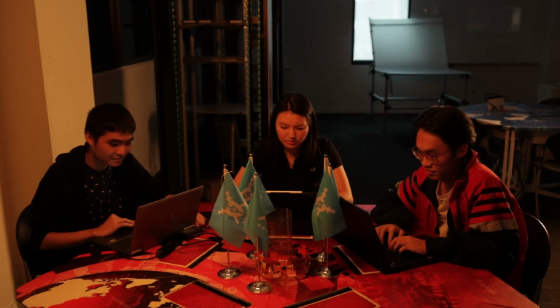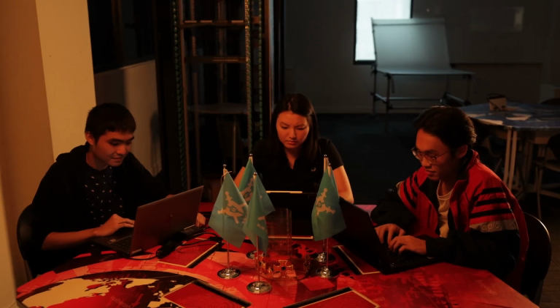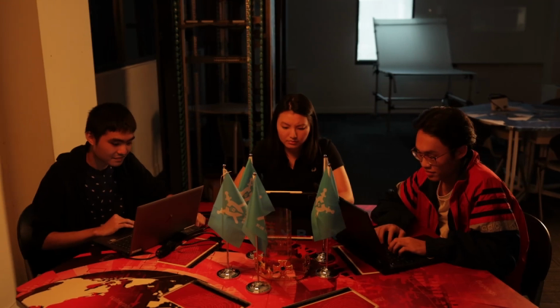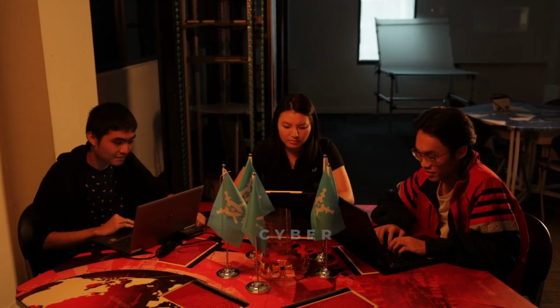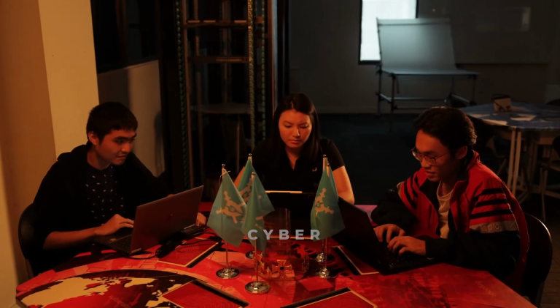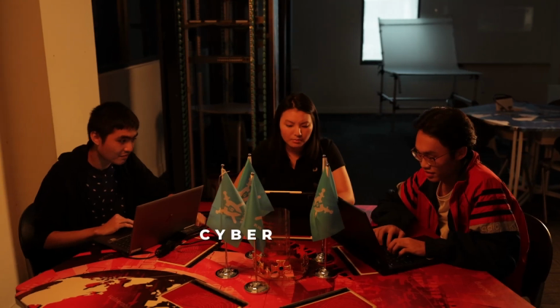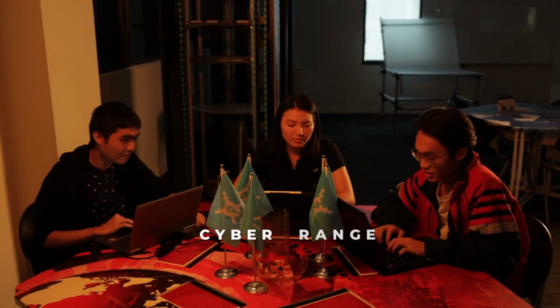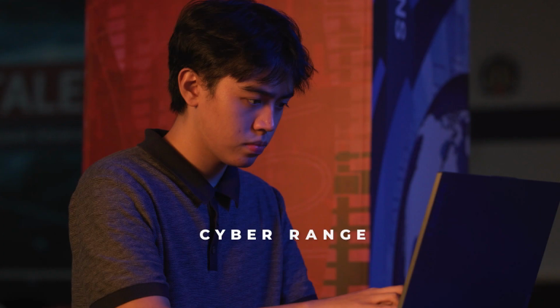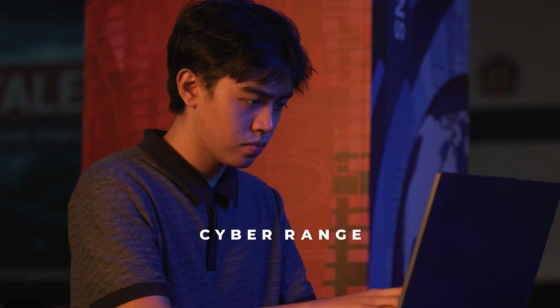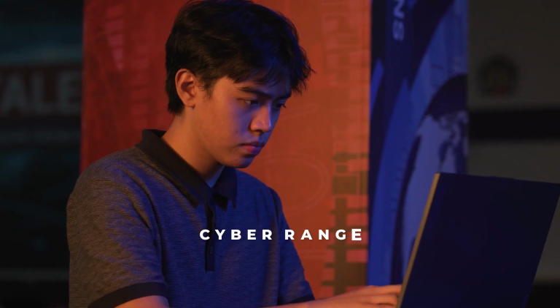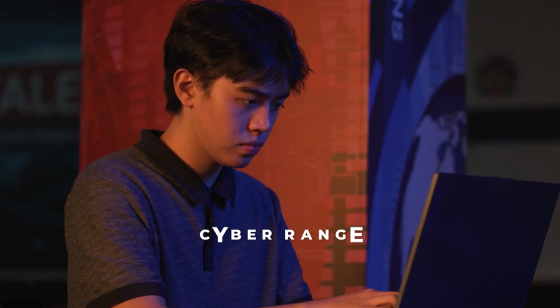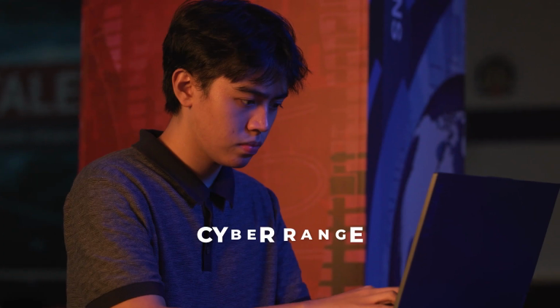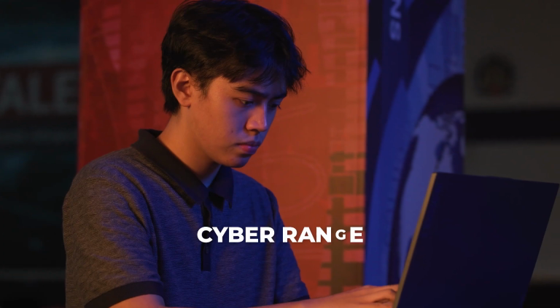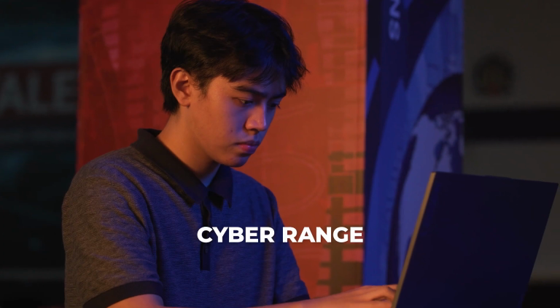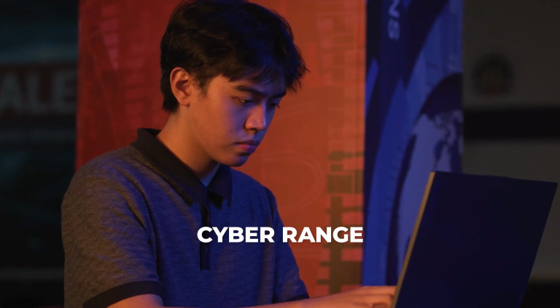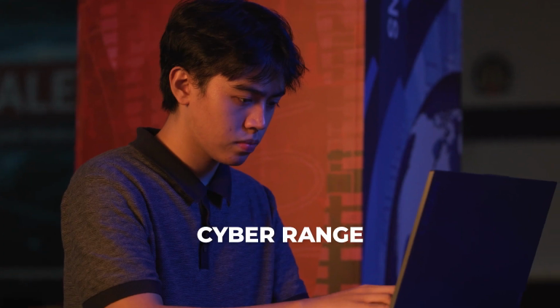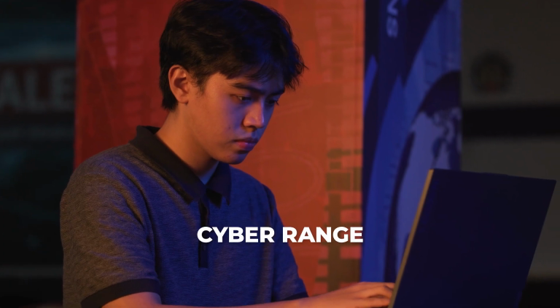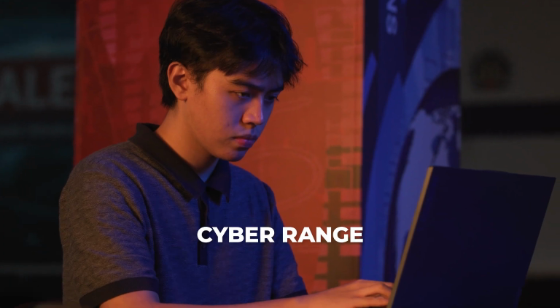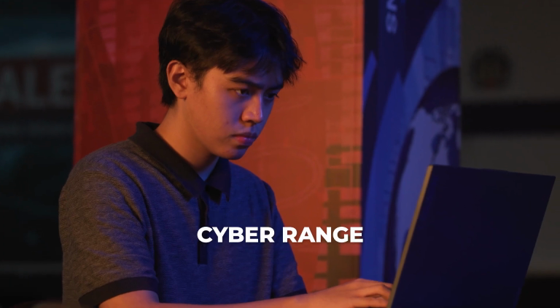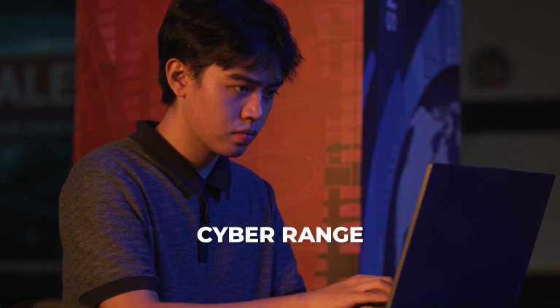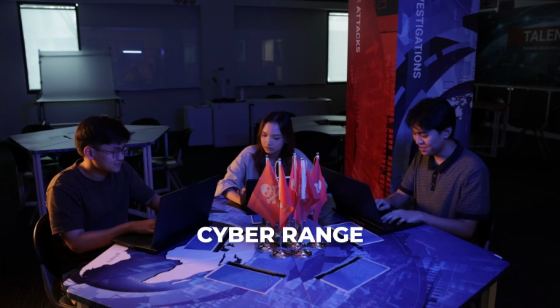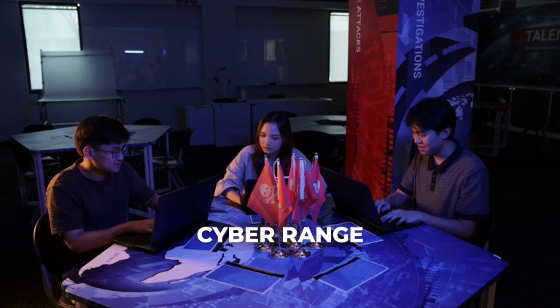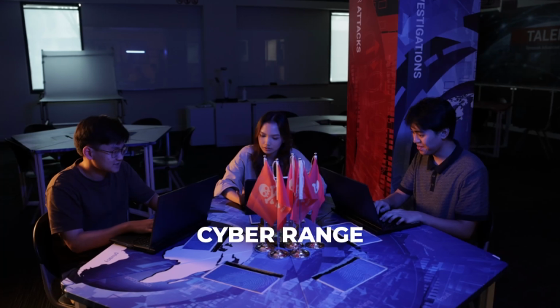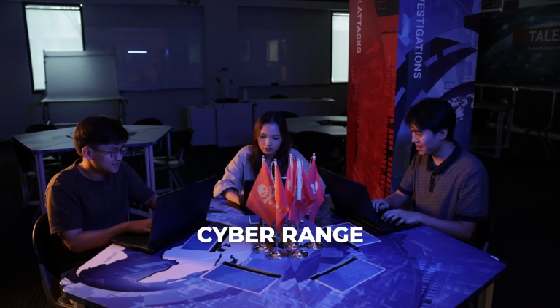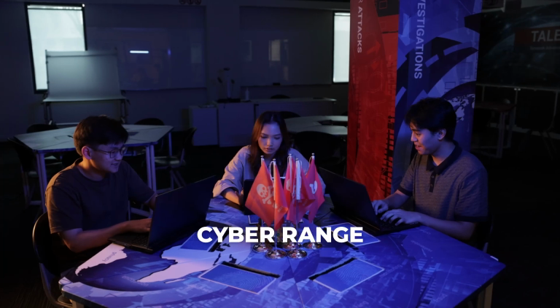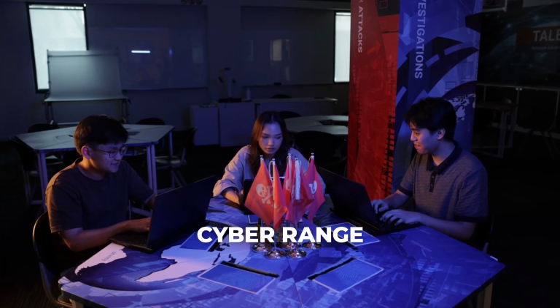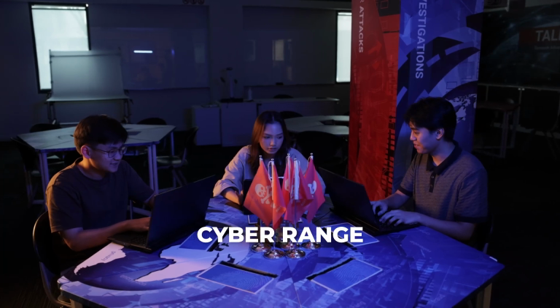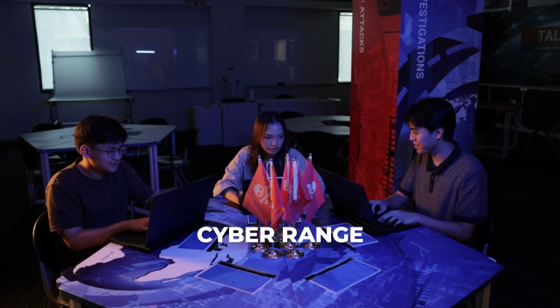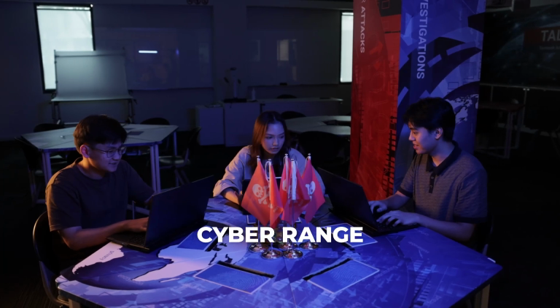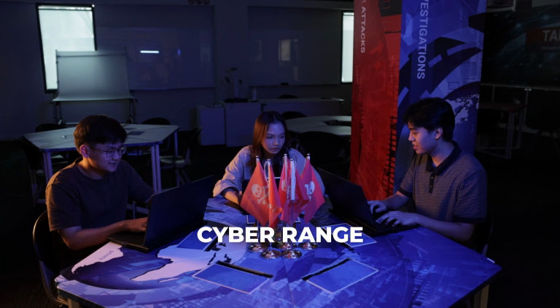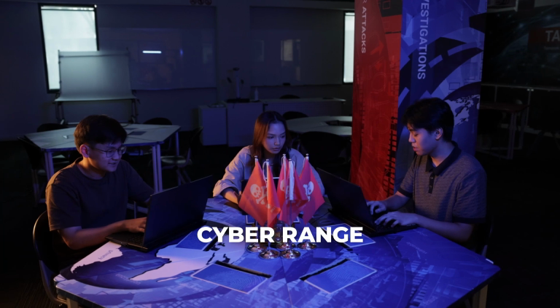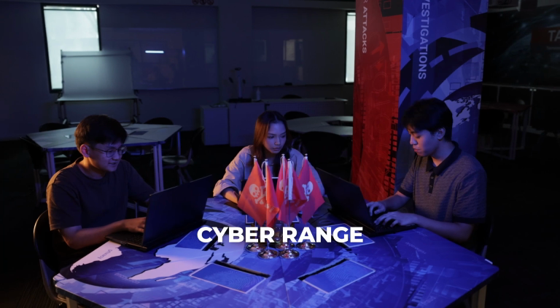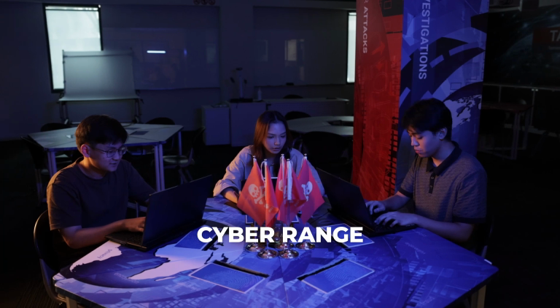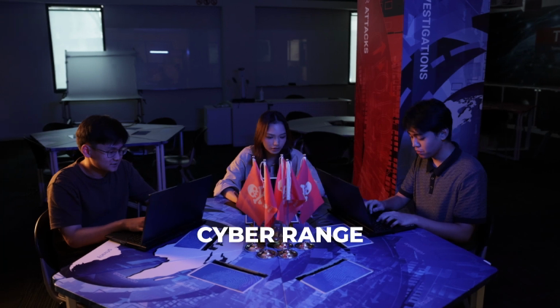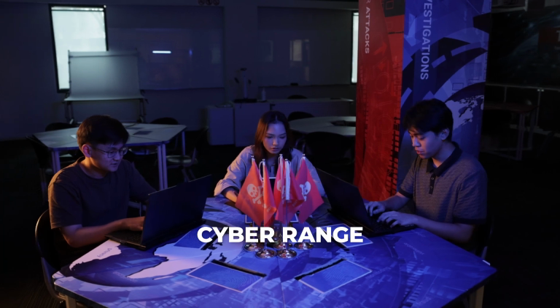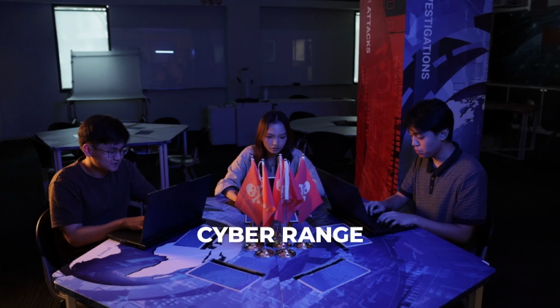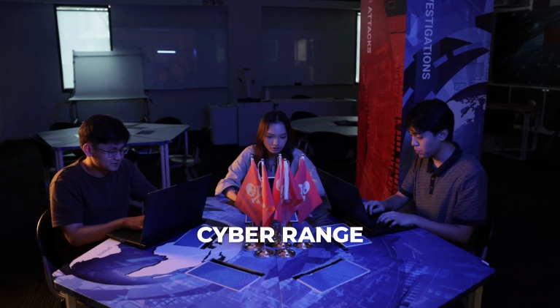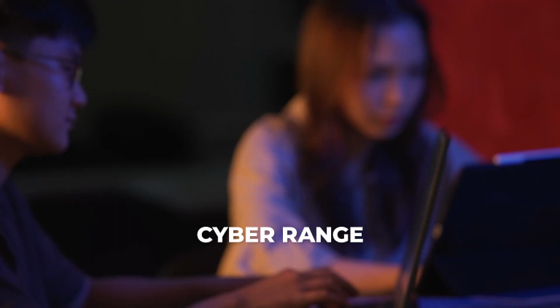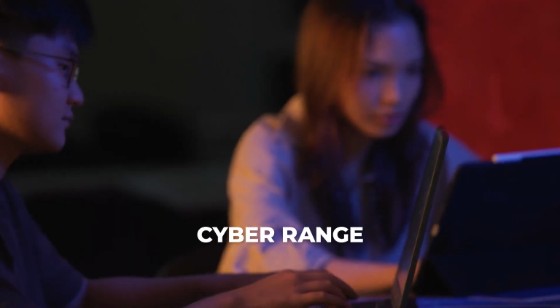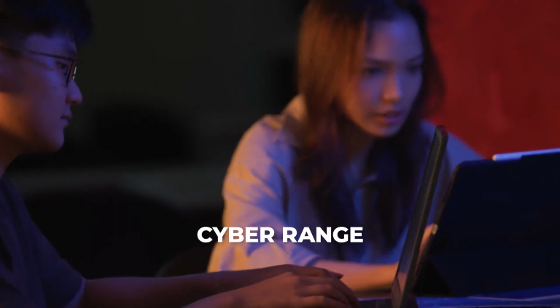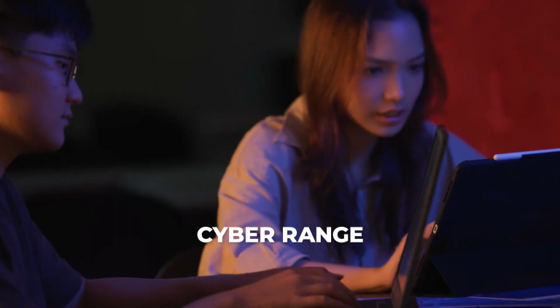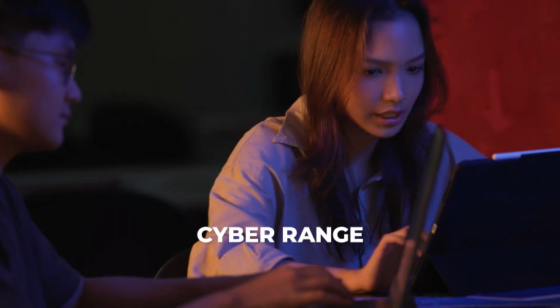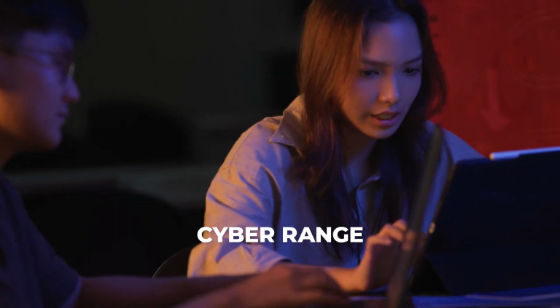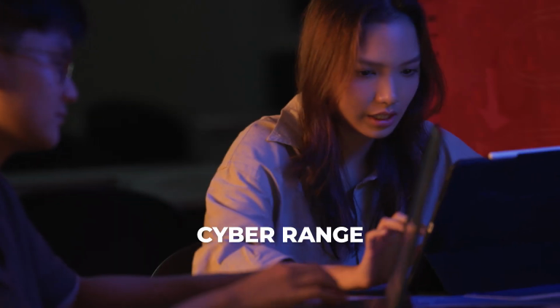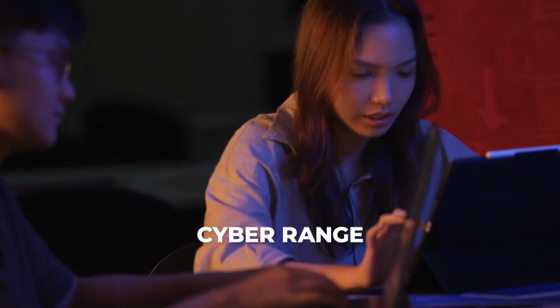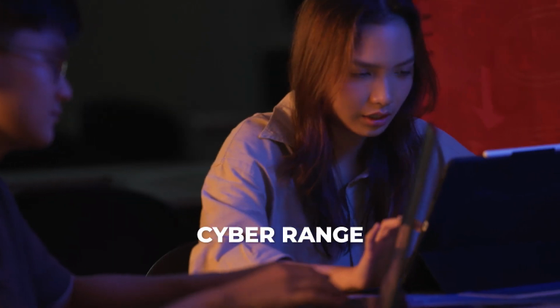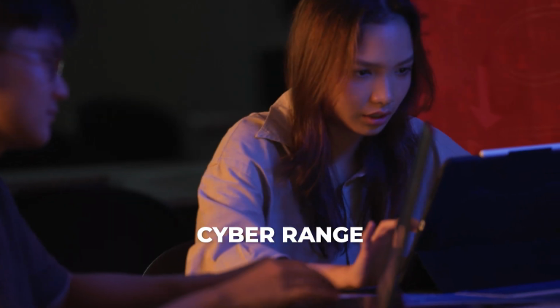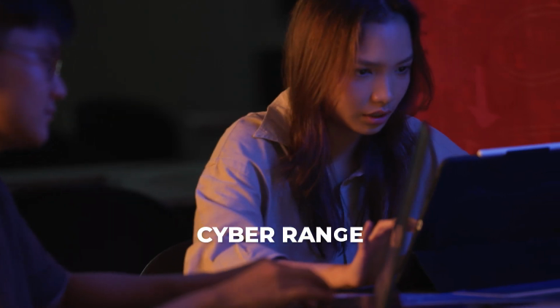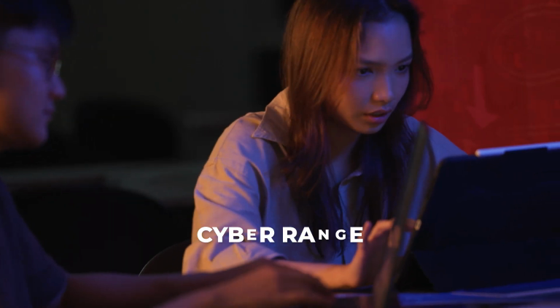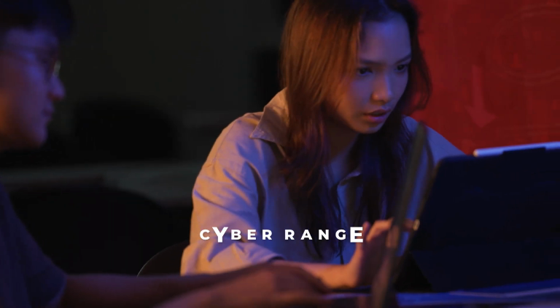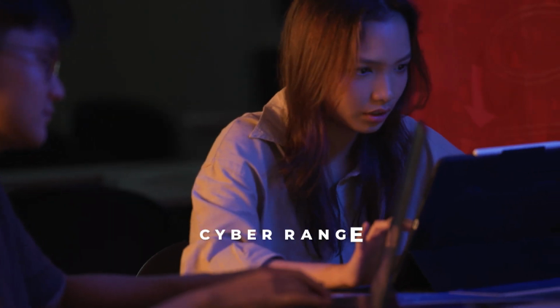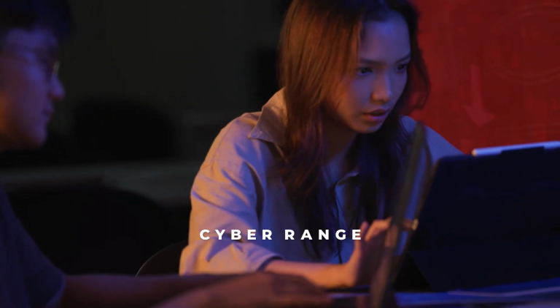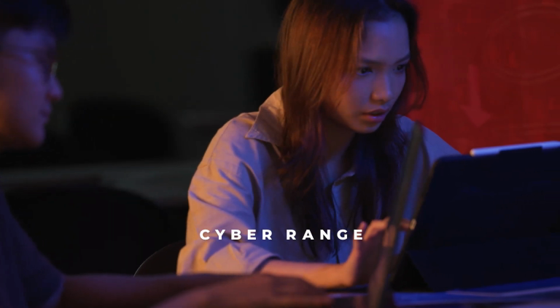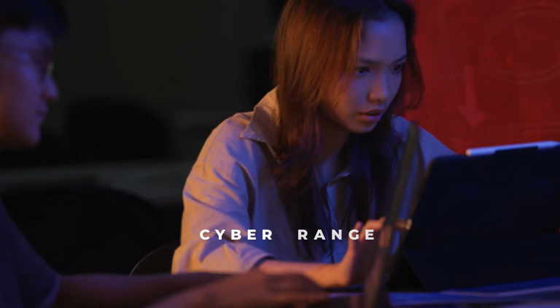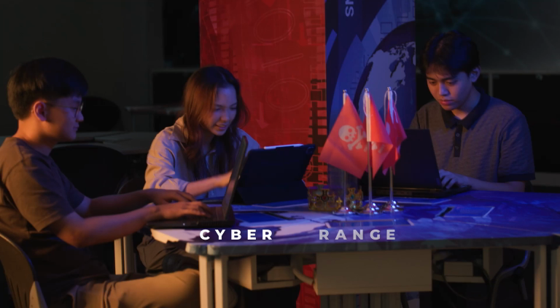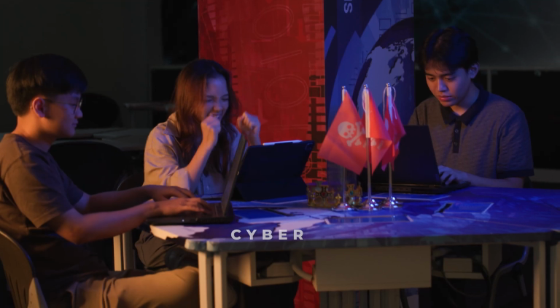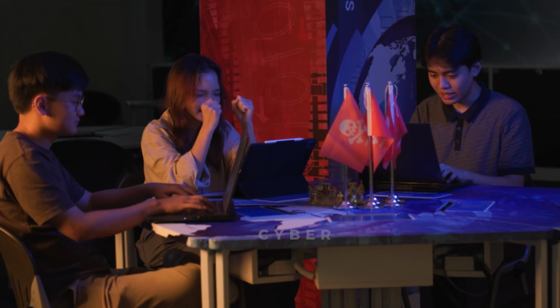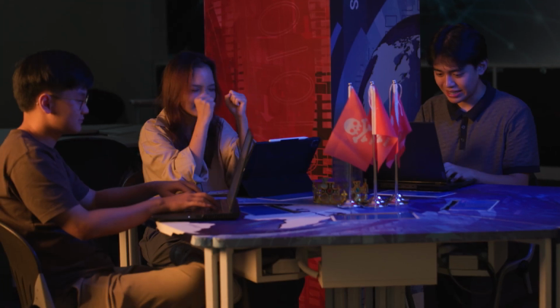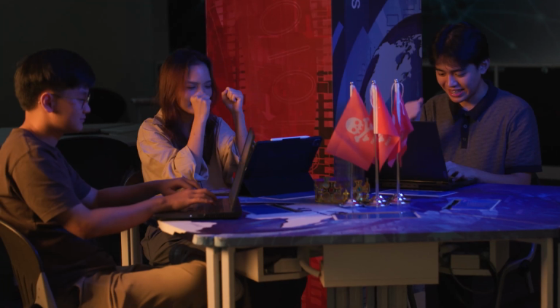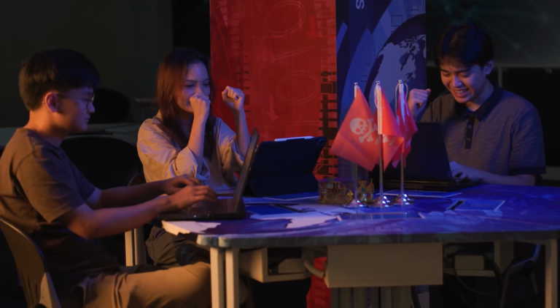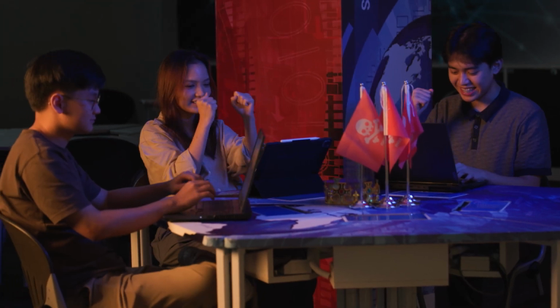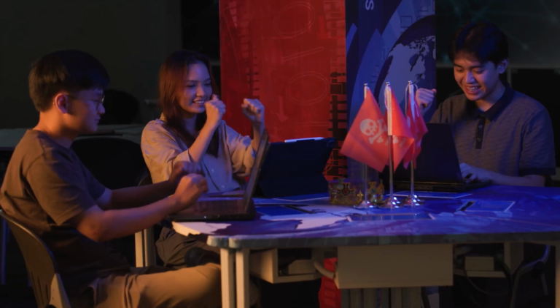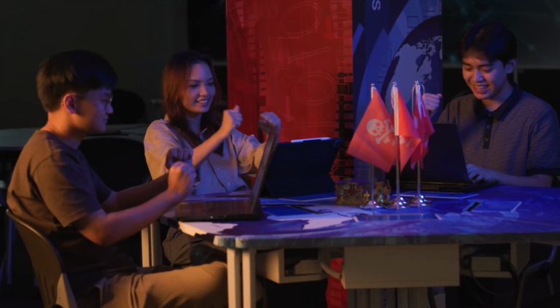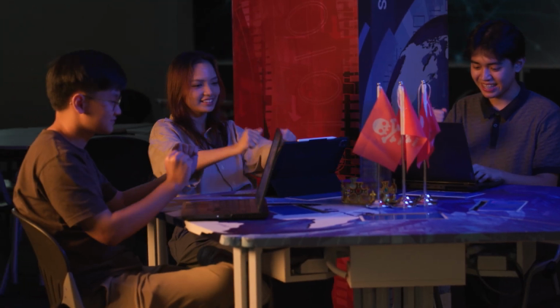At the cyber range, students practice their skills in red and blue teams, learning how to hack and defend.